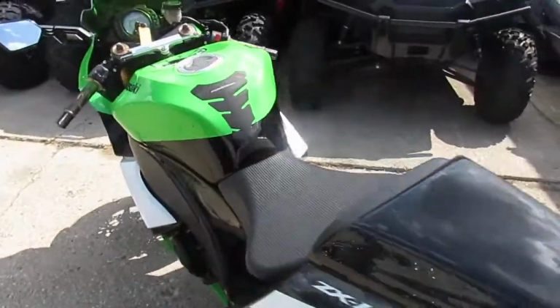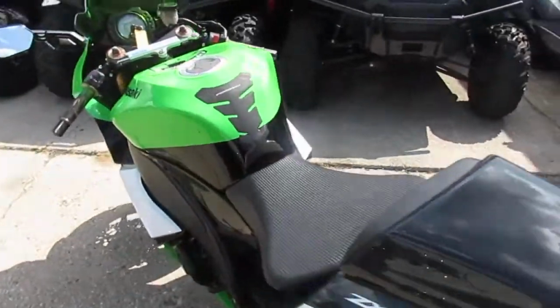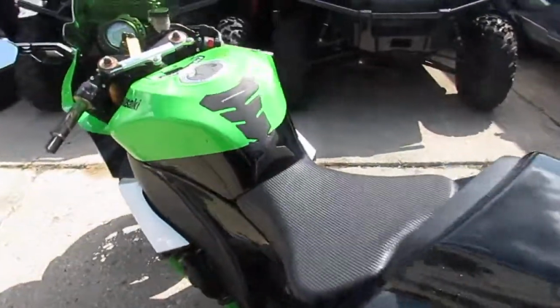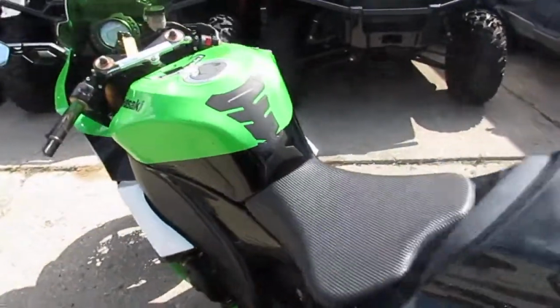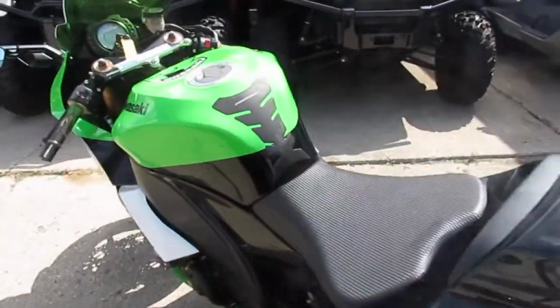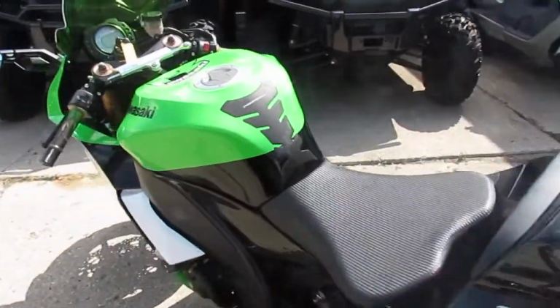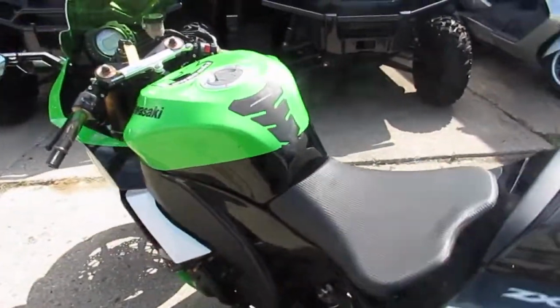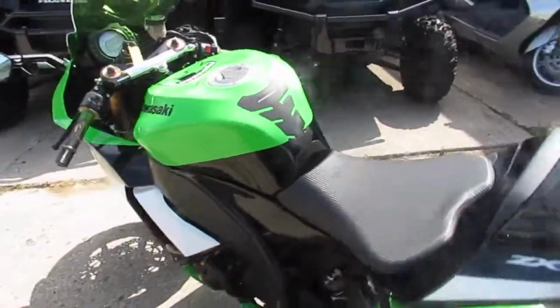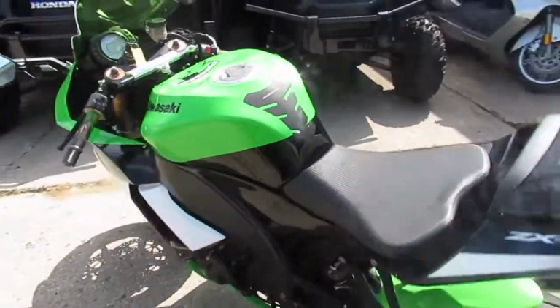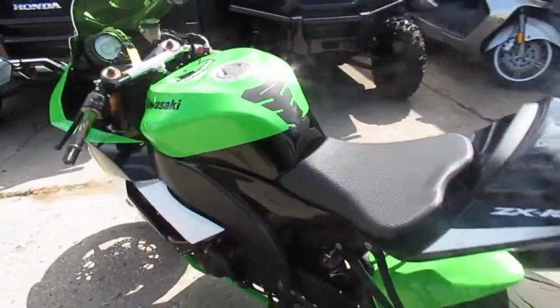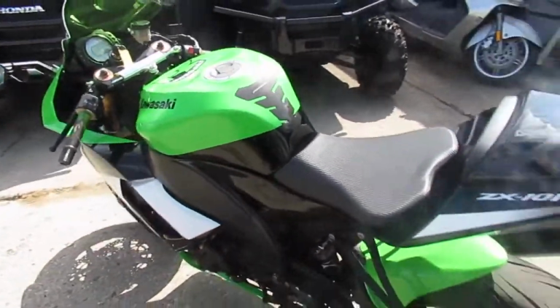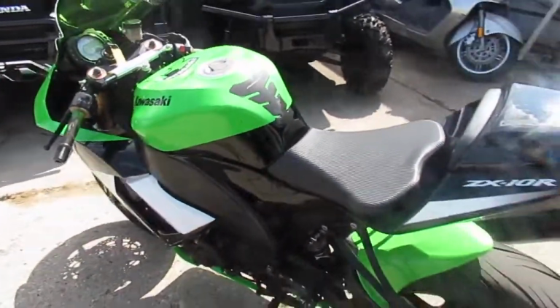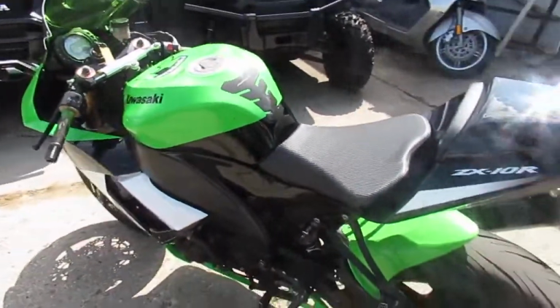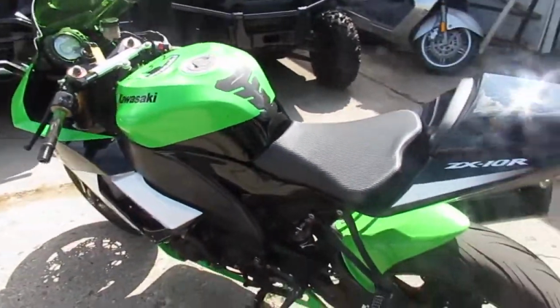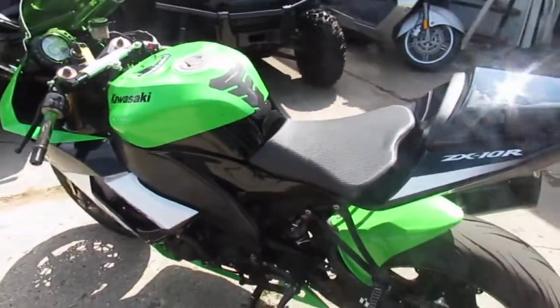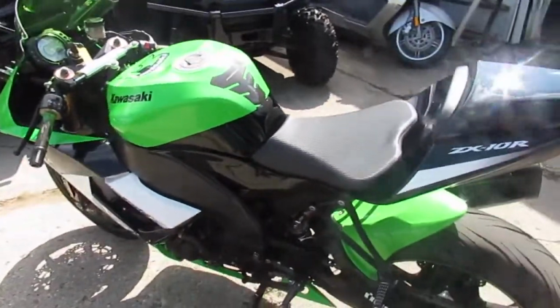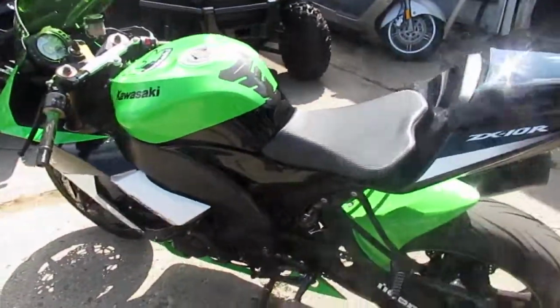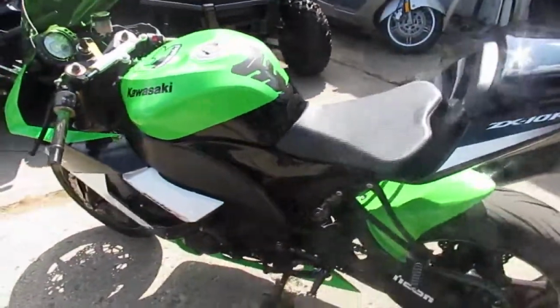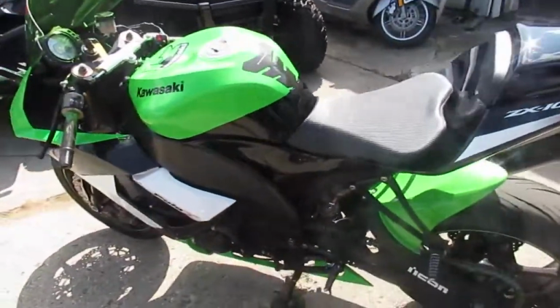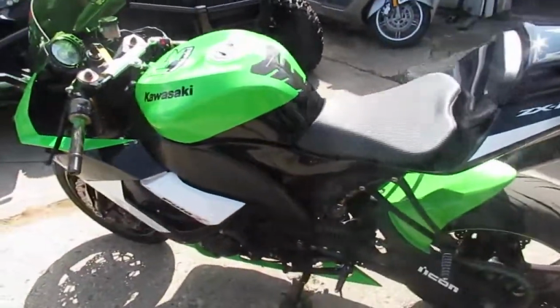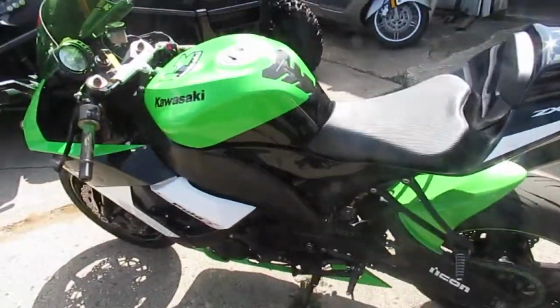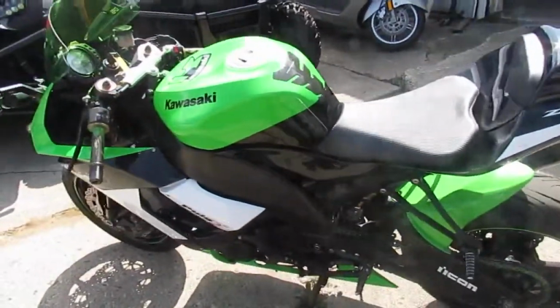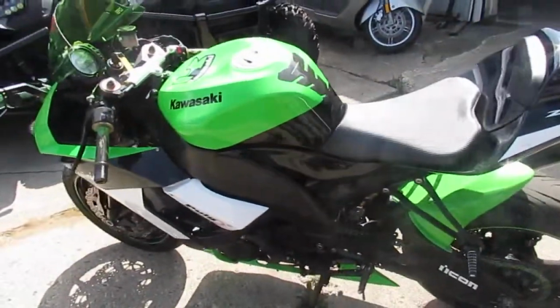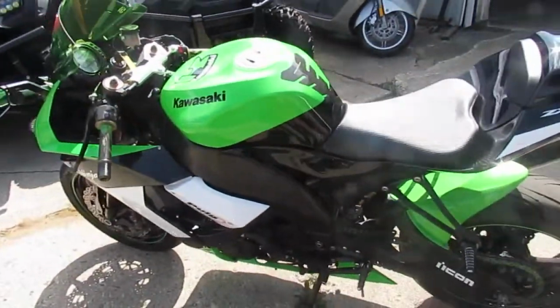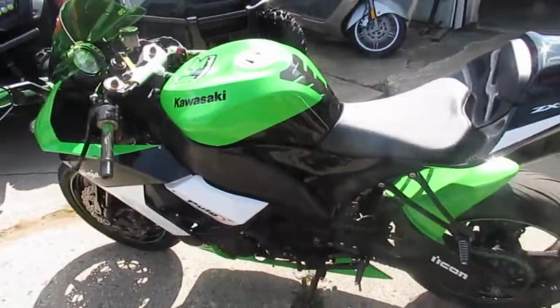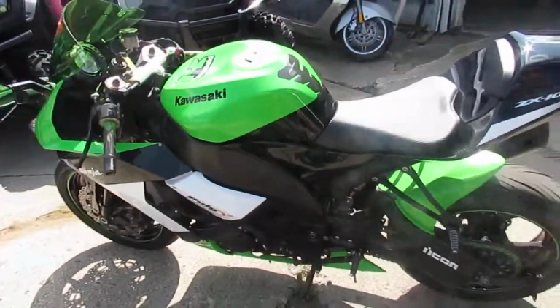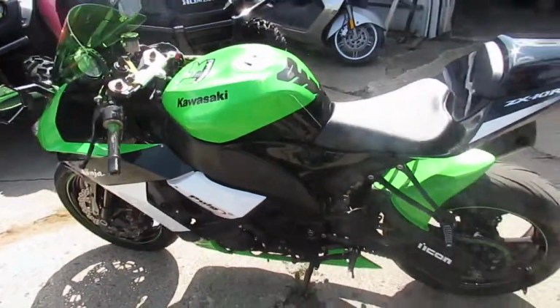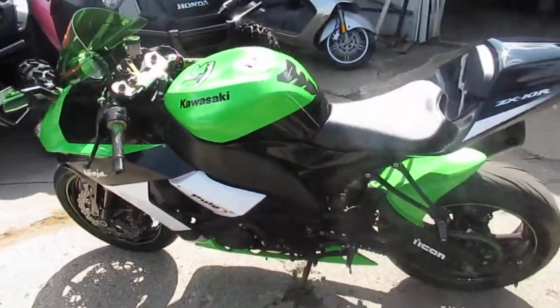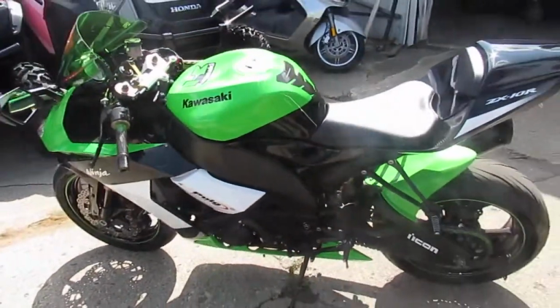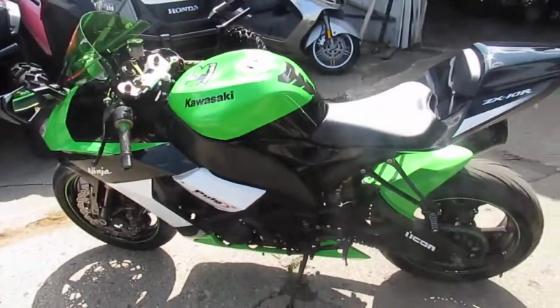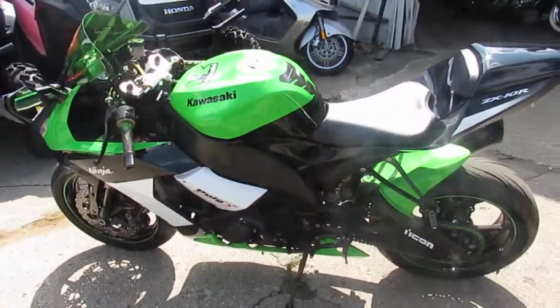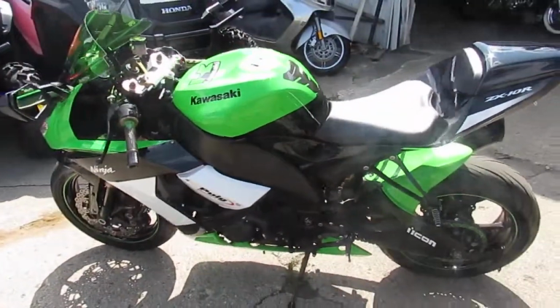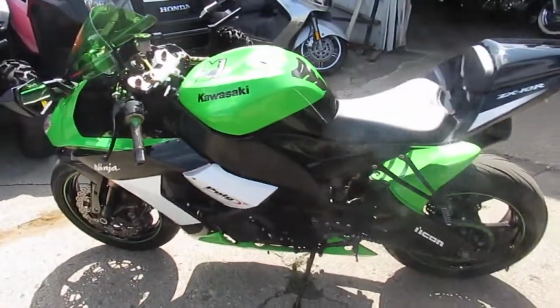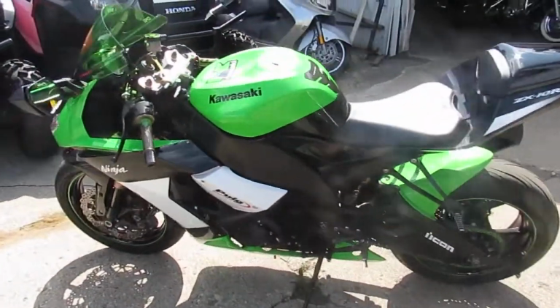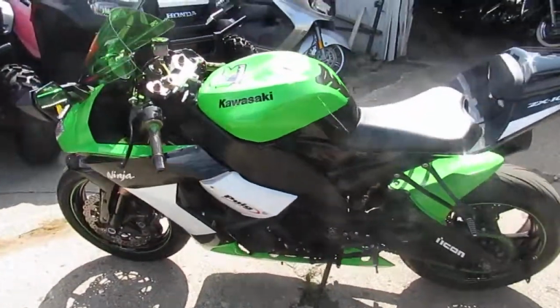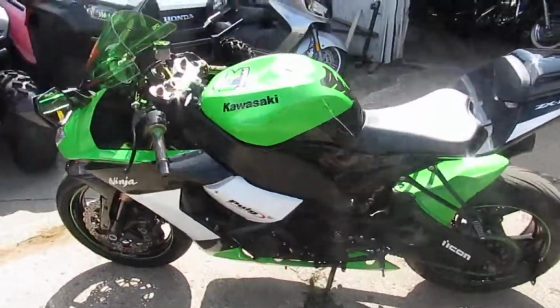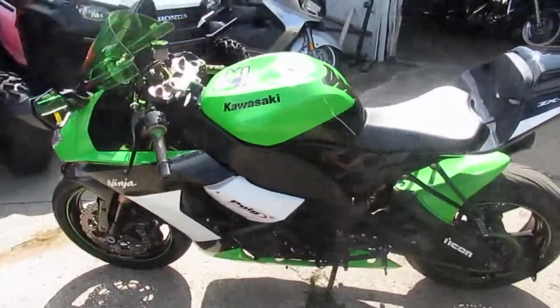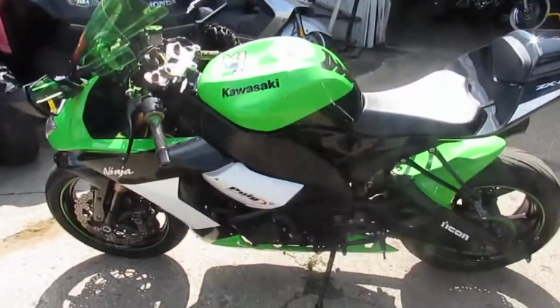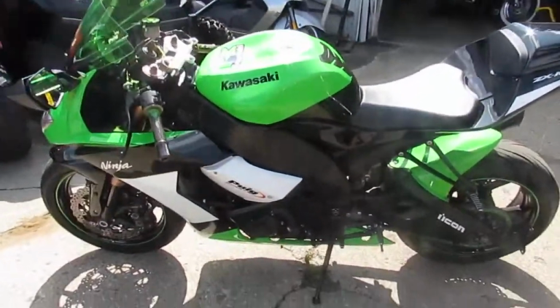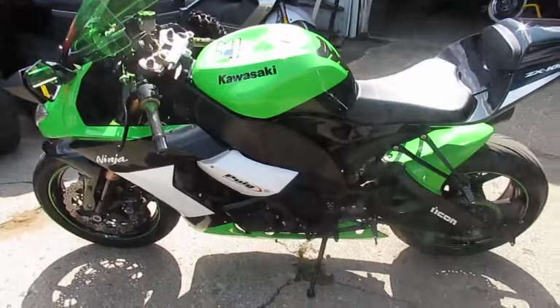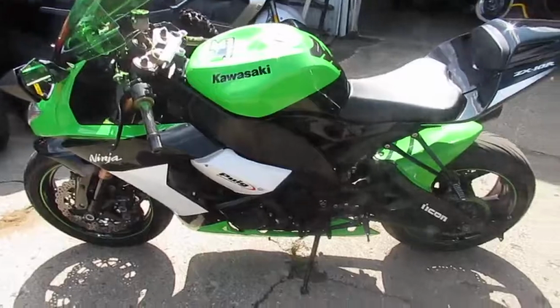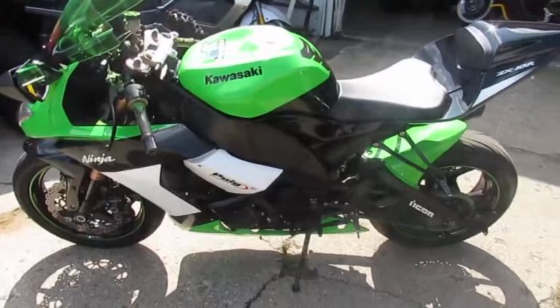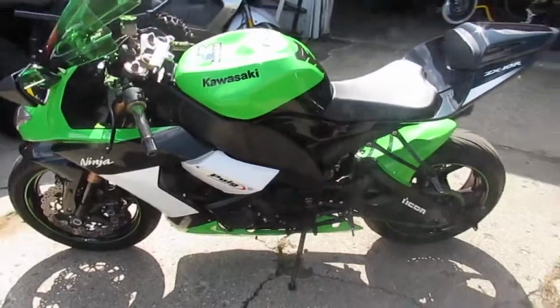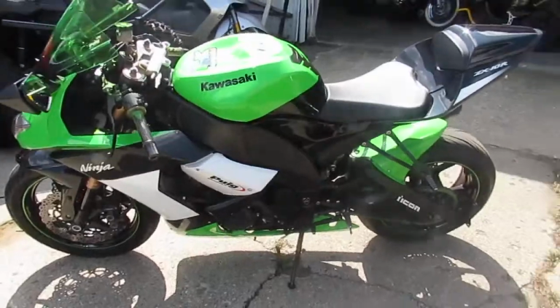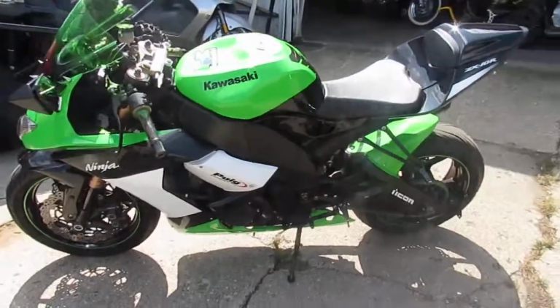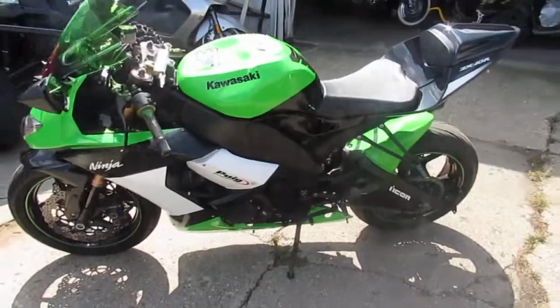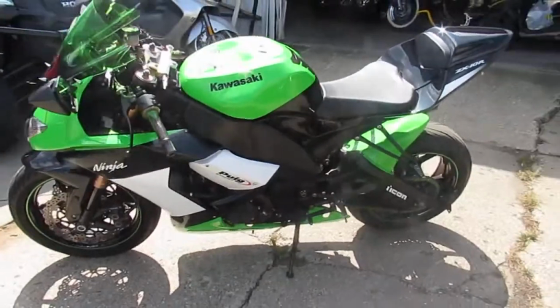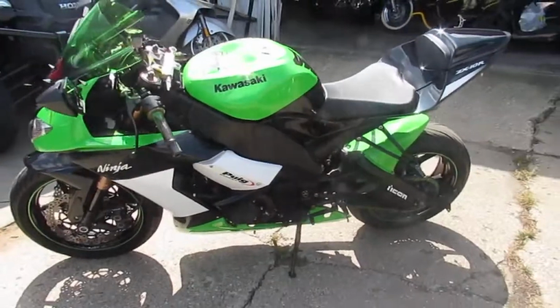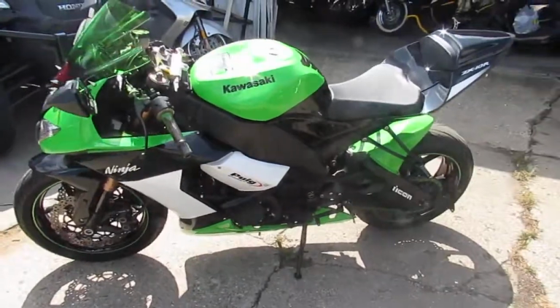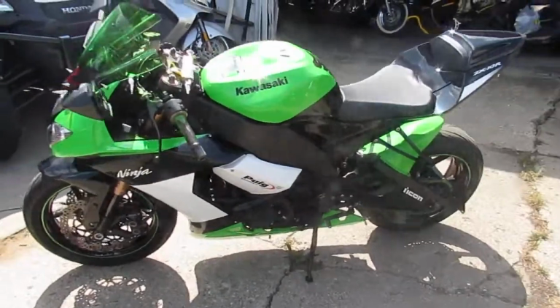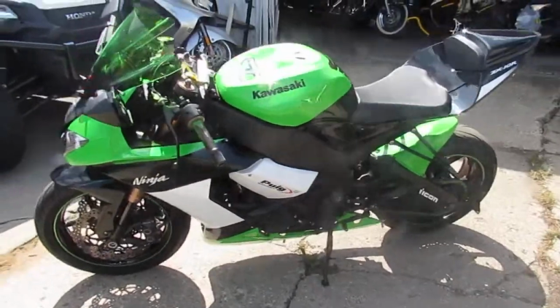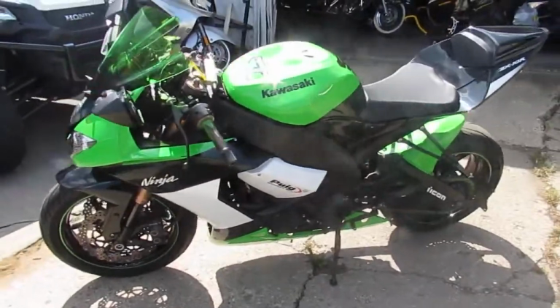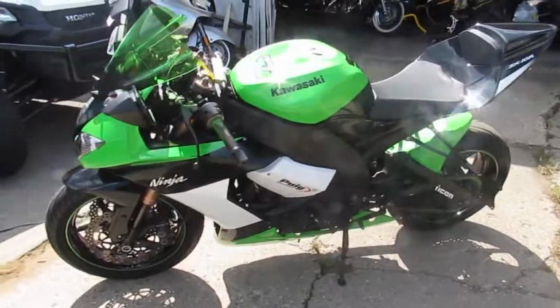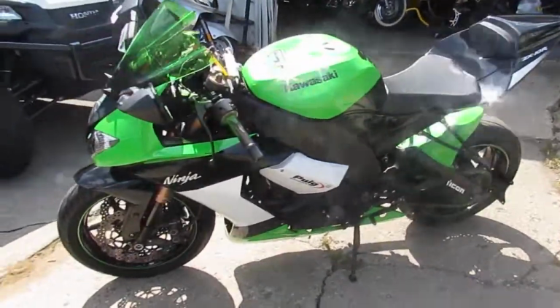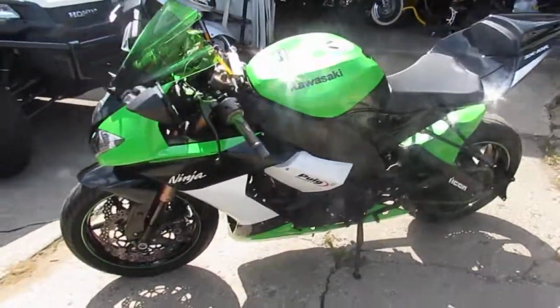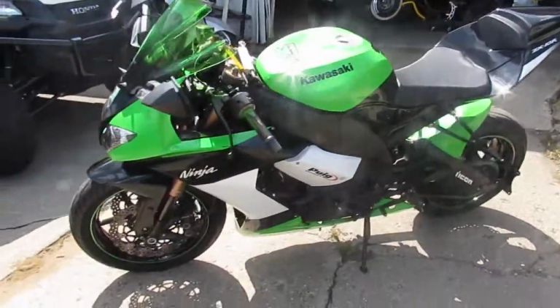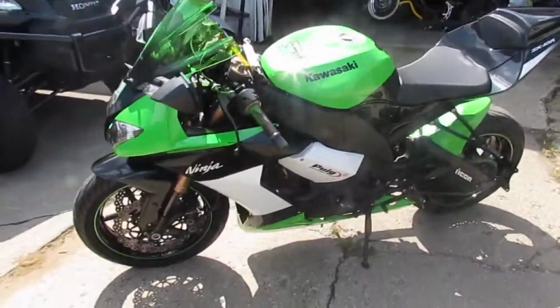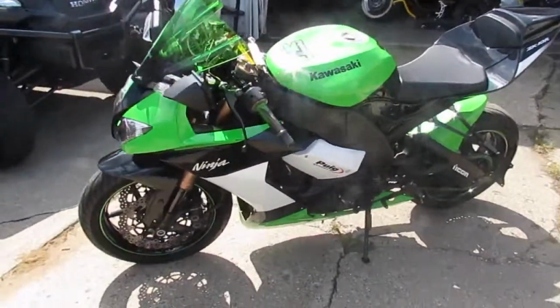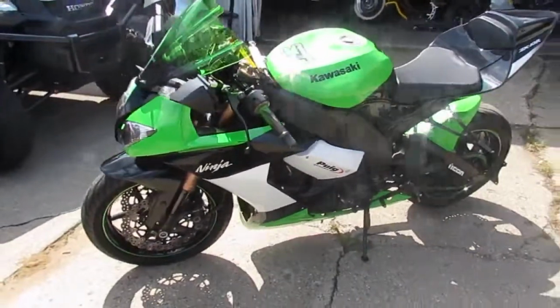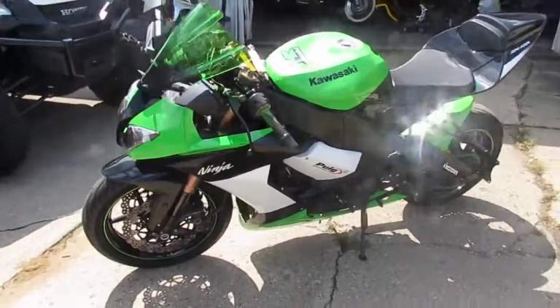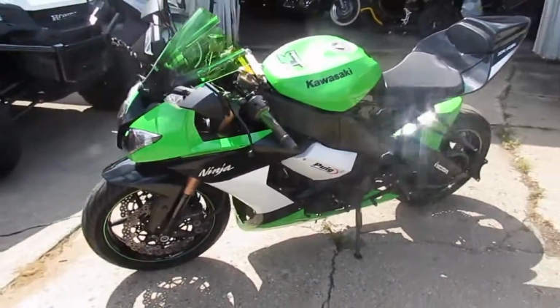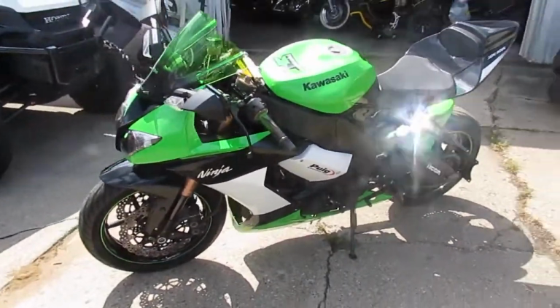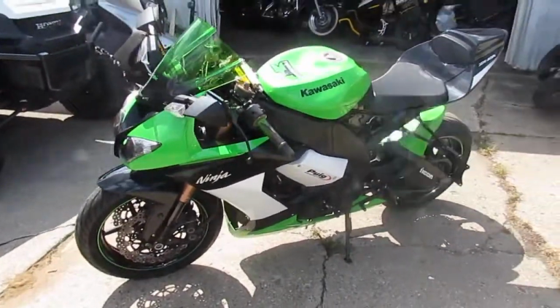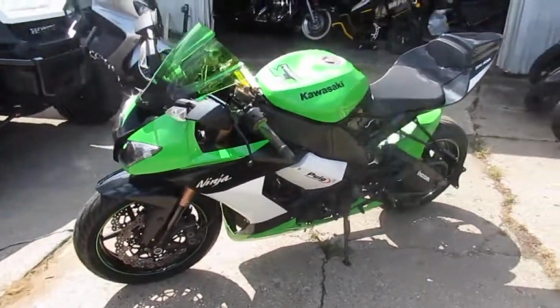You guys can let the good times roll. $6,499 for a 2009 ZX-1000 — one sharp bike.